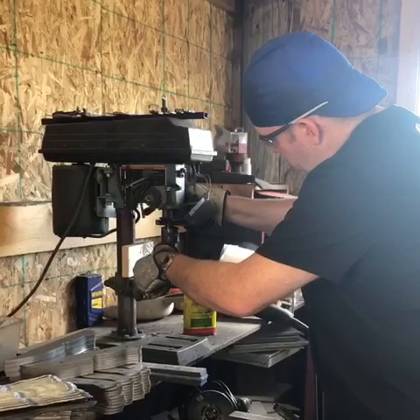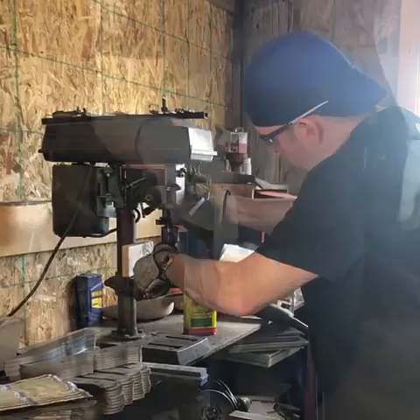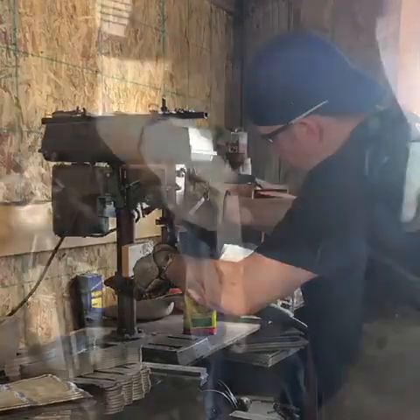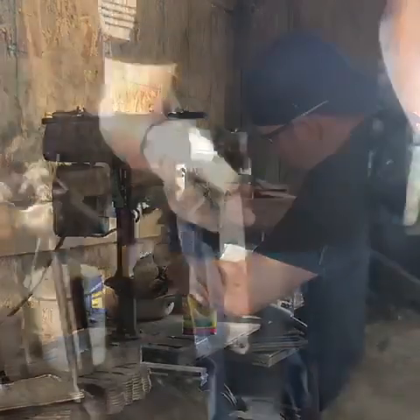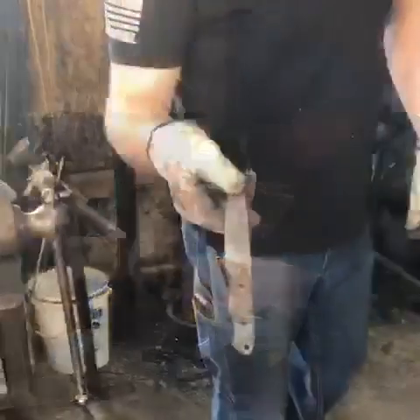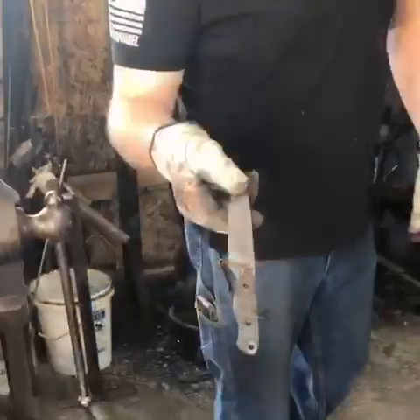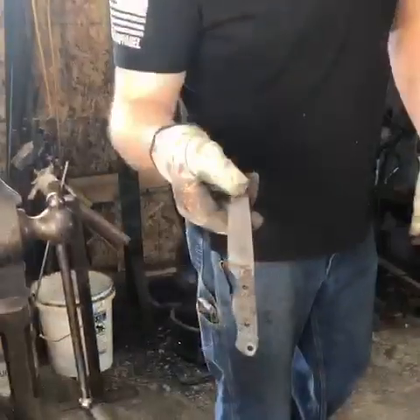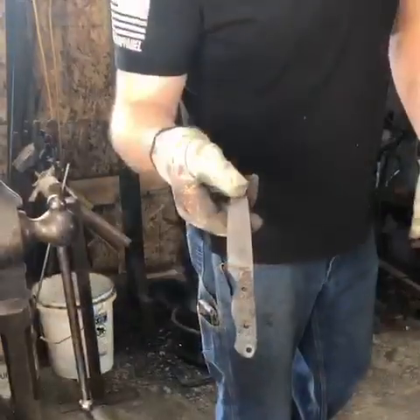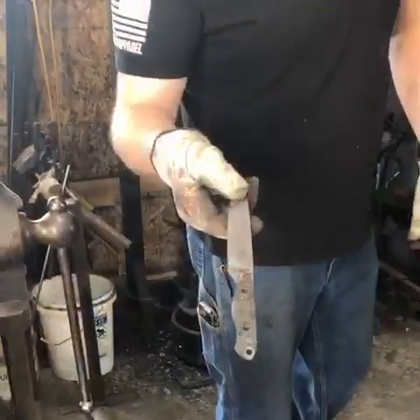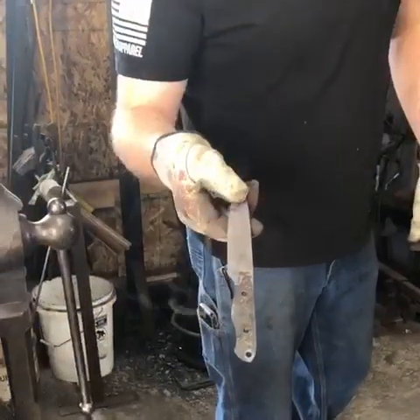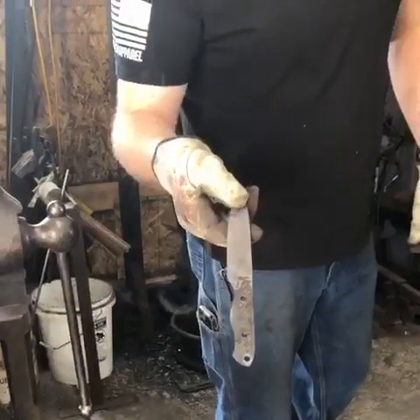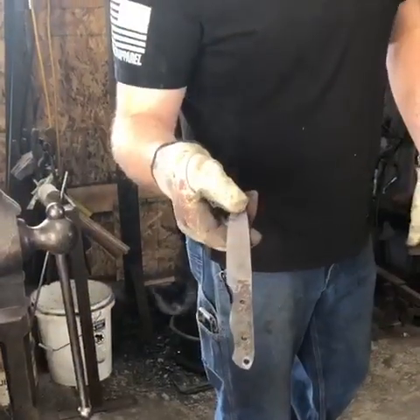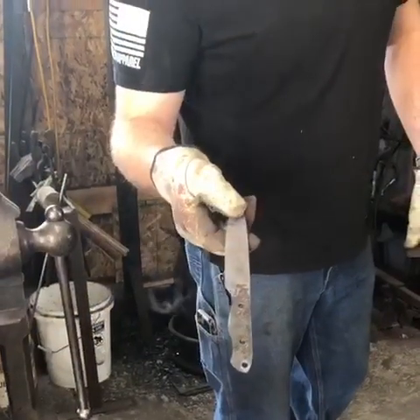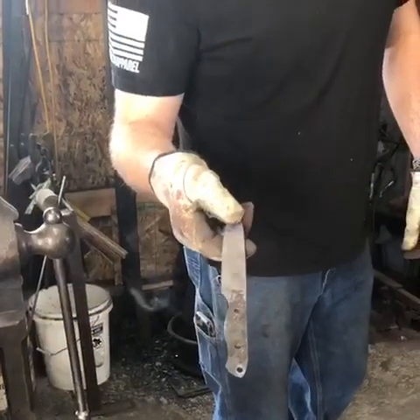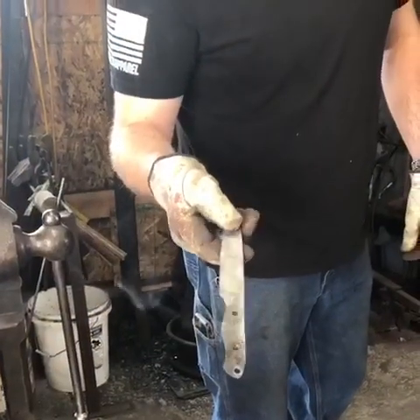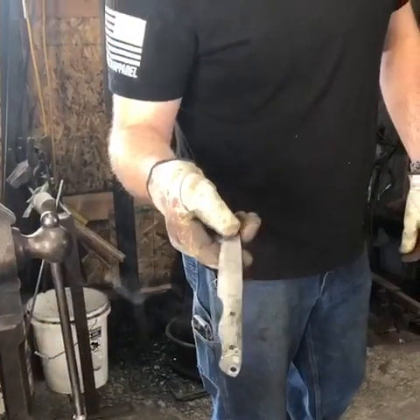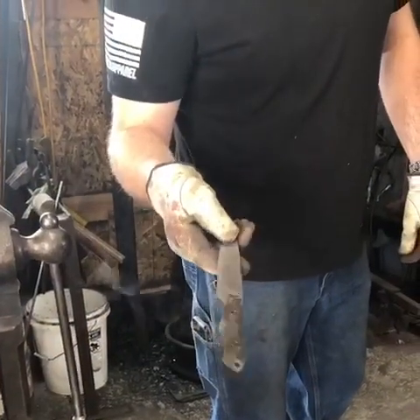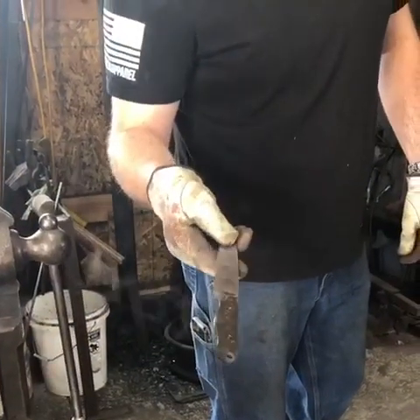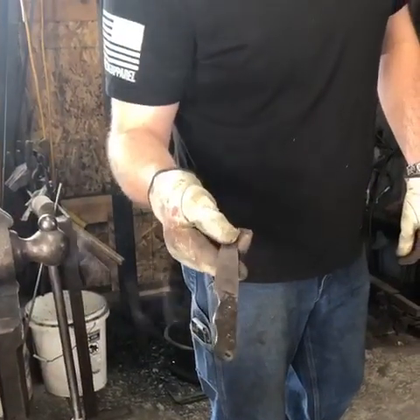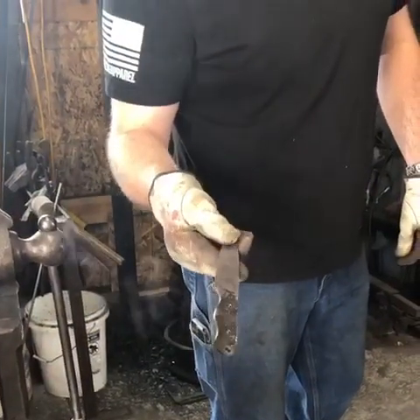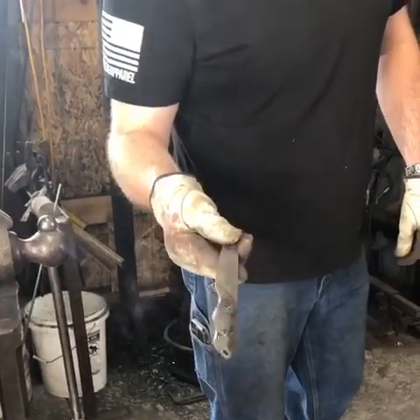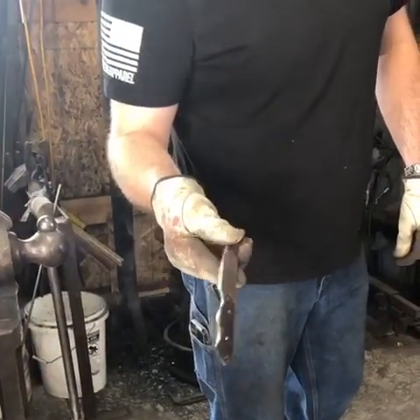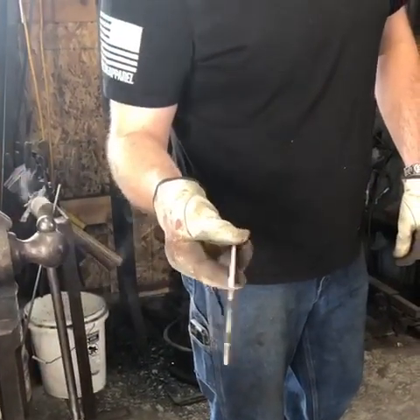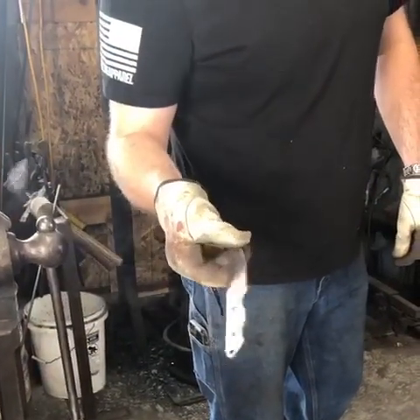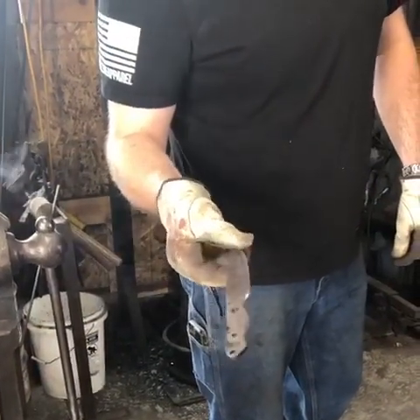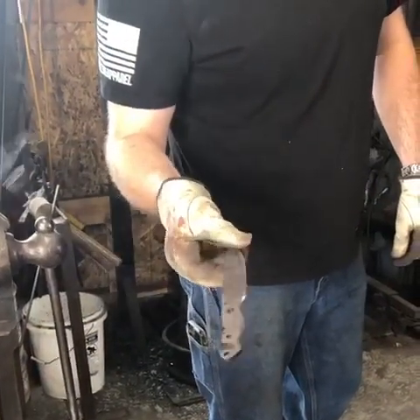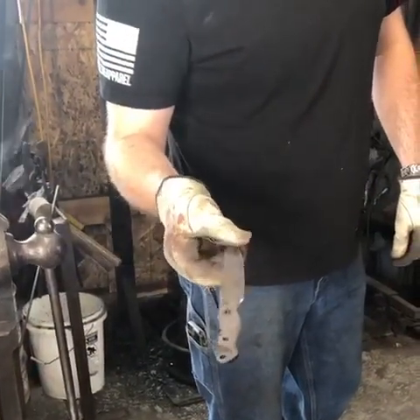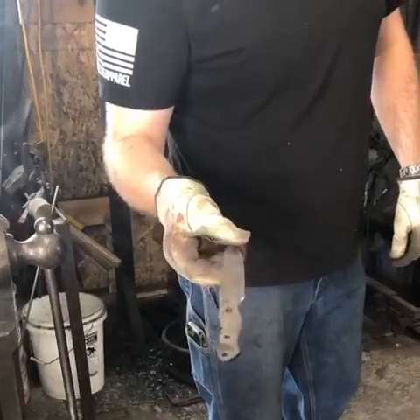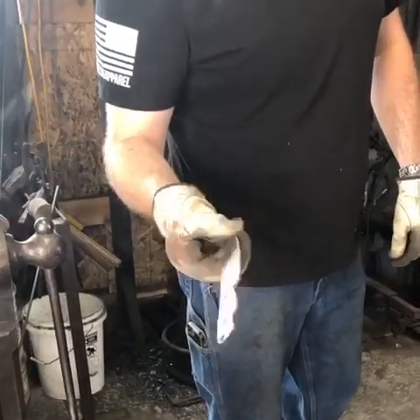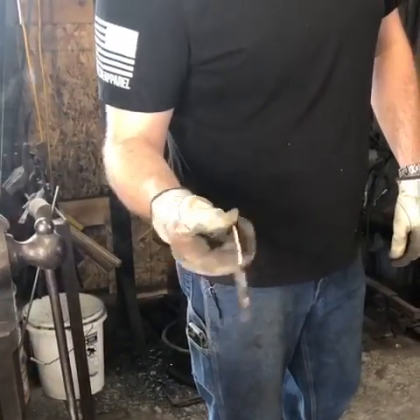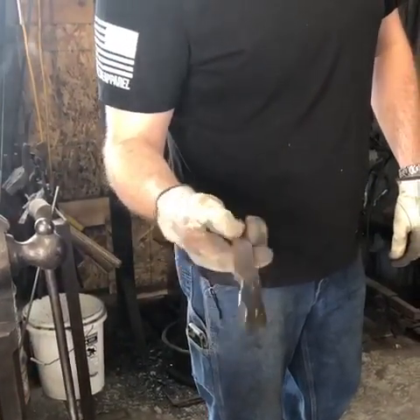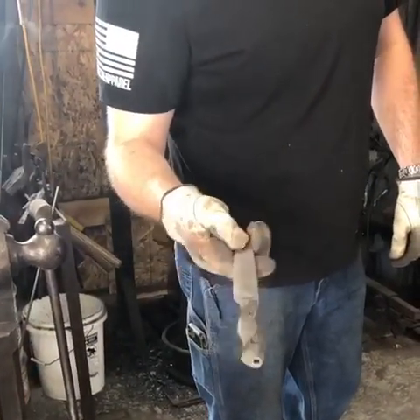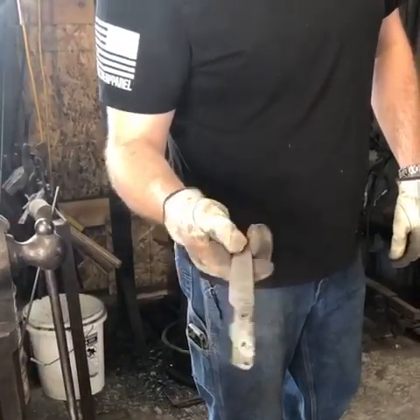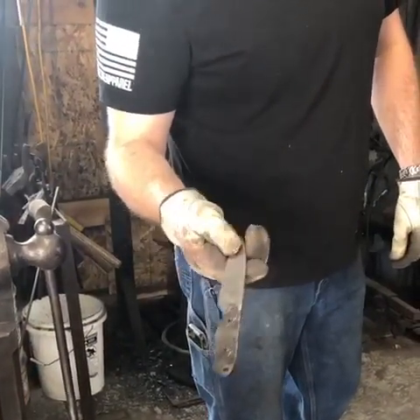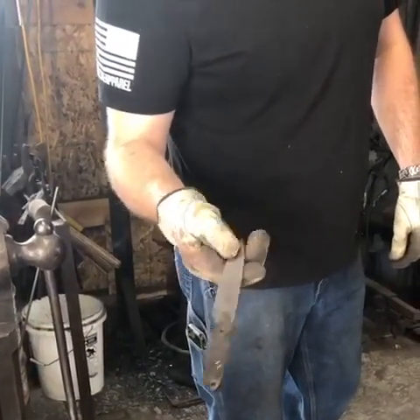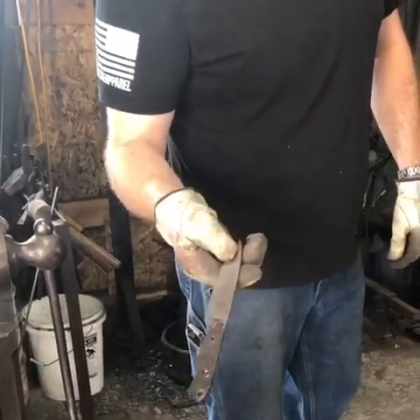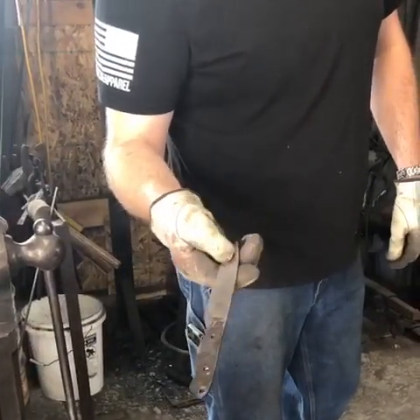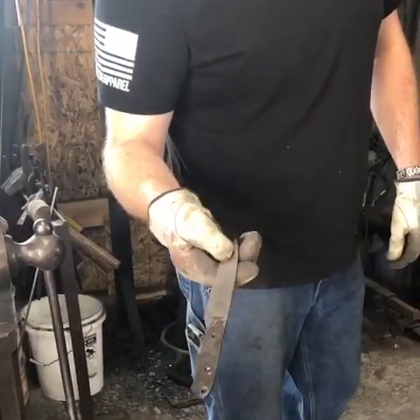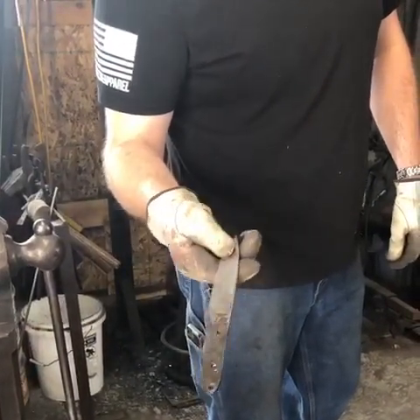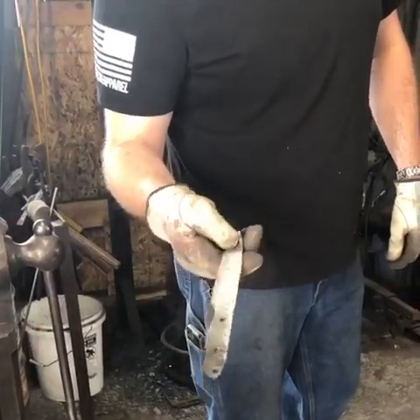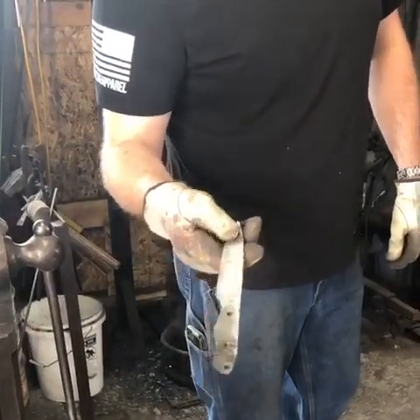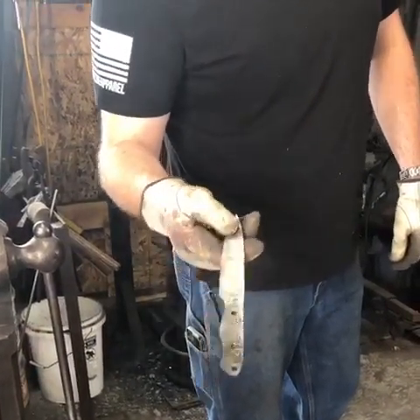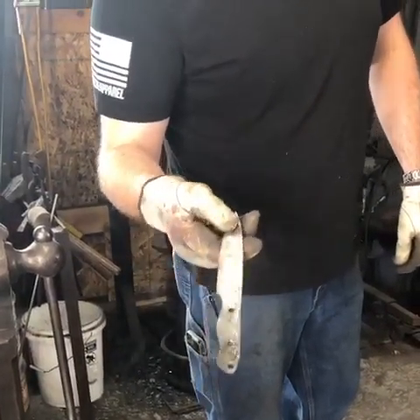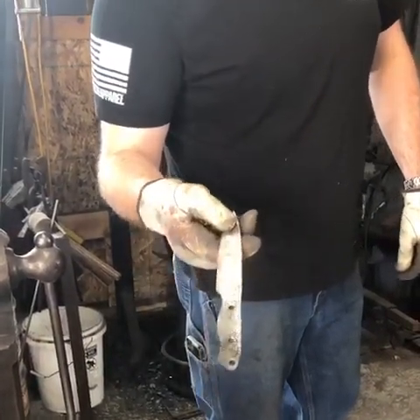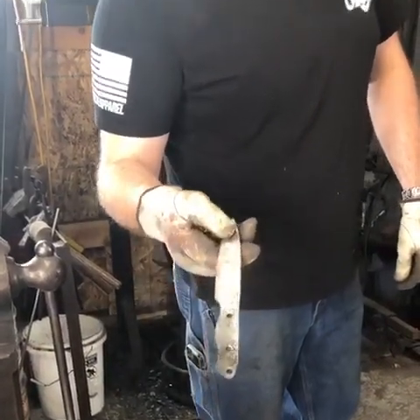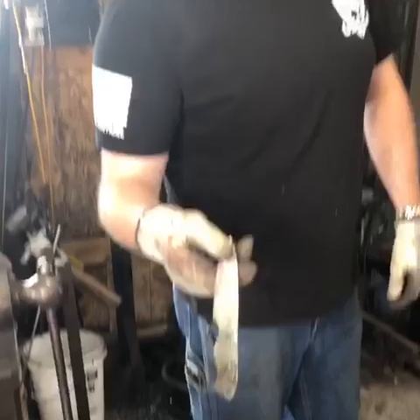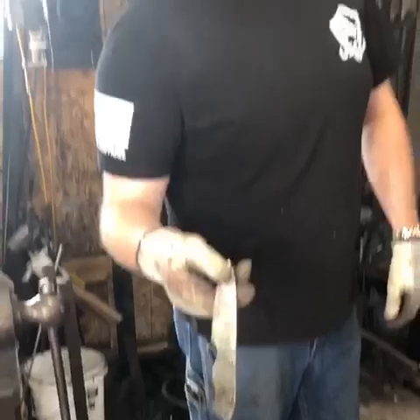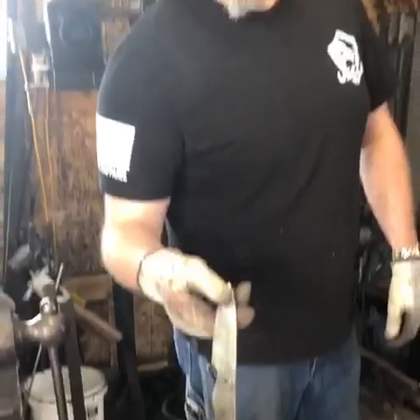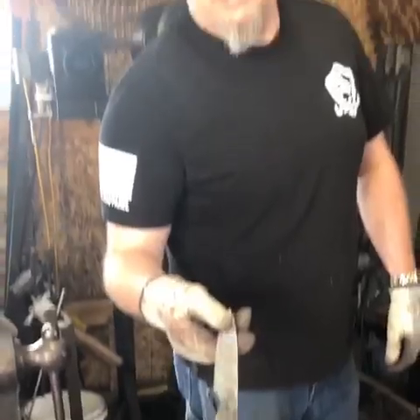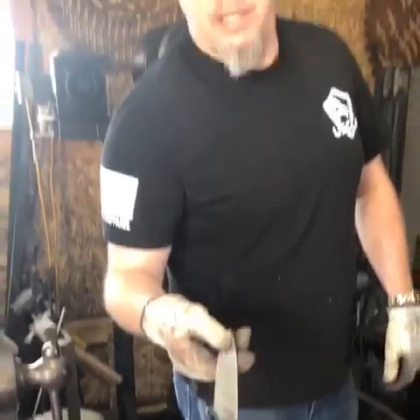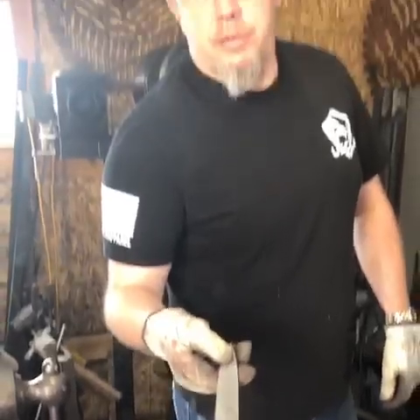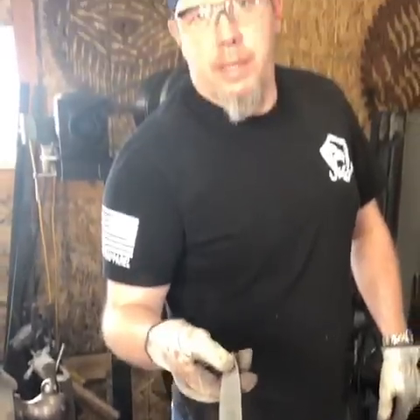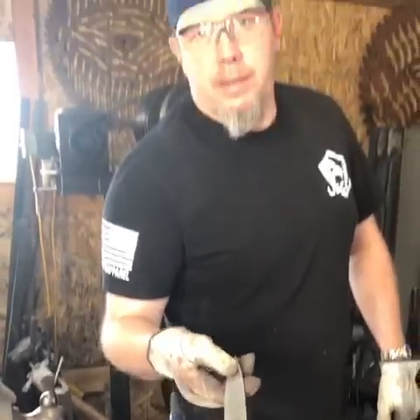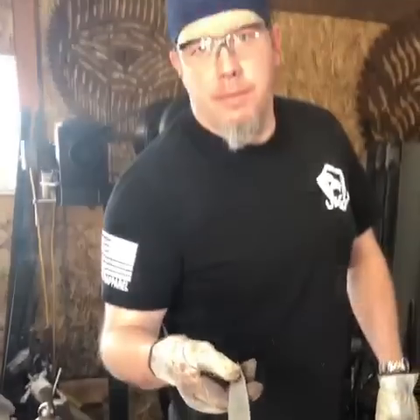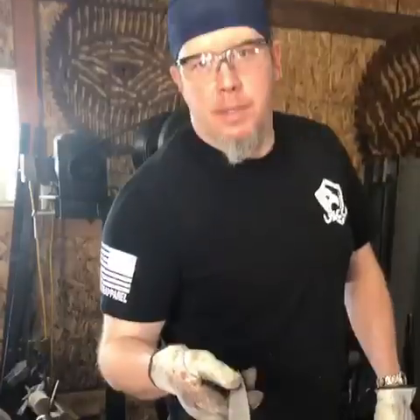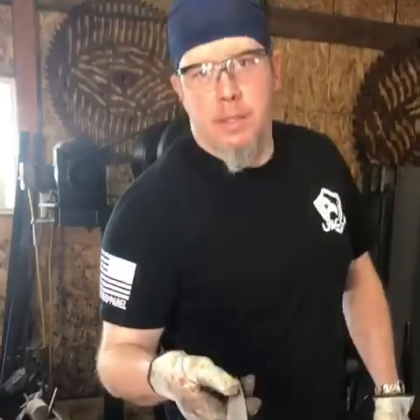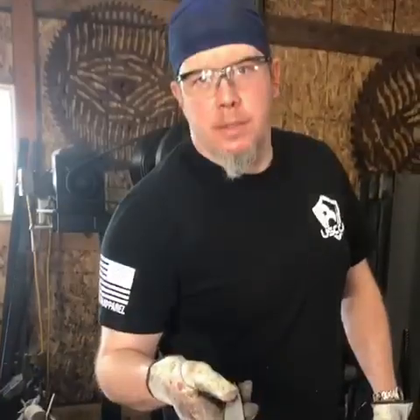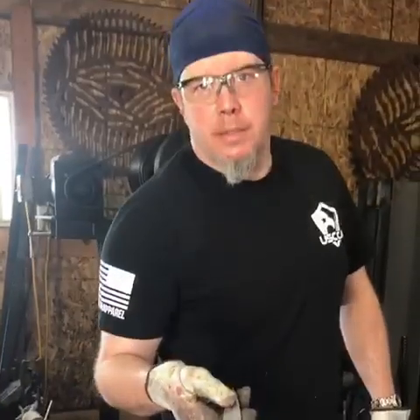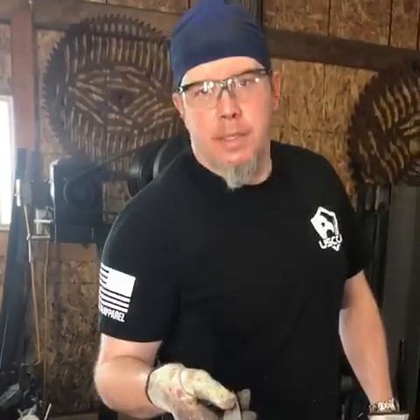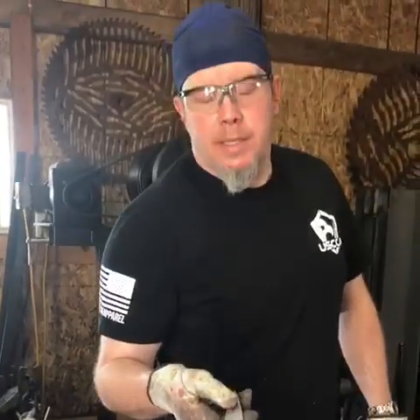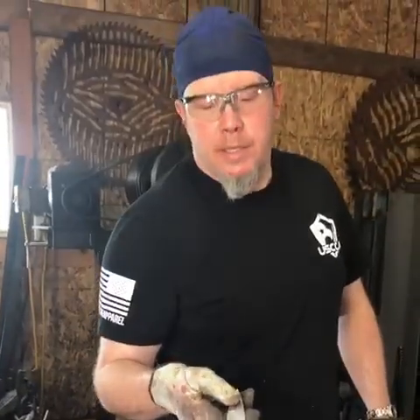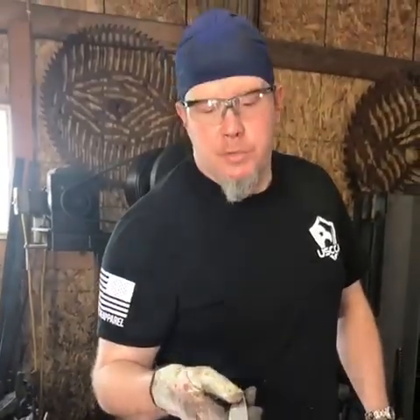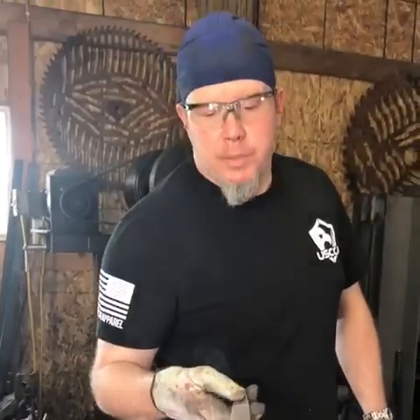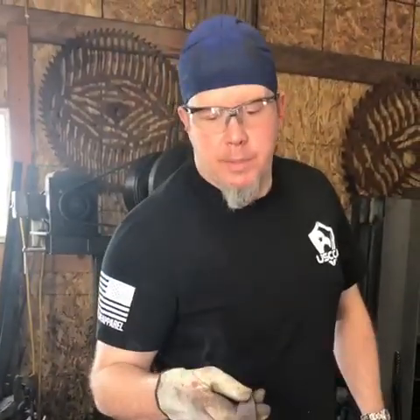There she is. I'm just going to go clean it up now, put it in the forge, put my stamp on it. Then it's going in the heat treat oven to get heat treated.